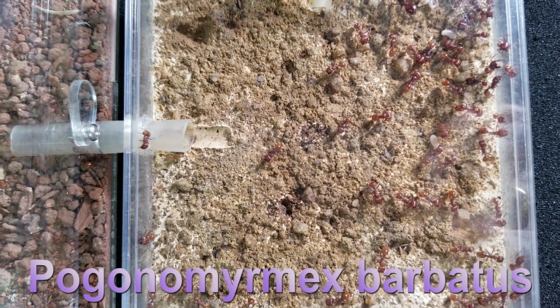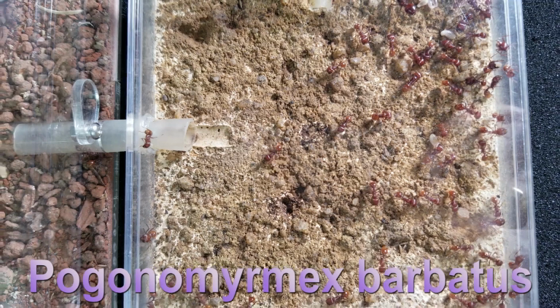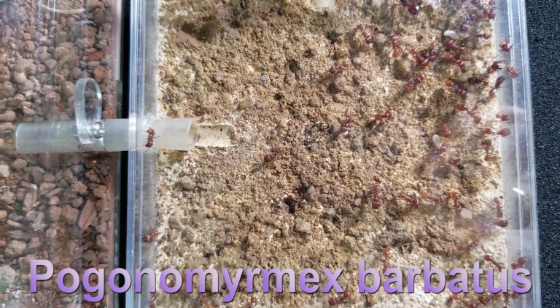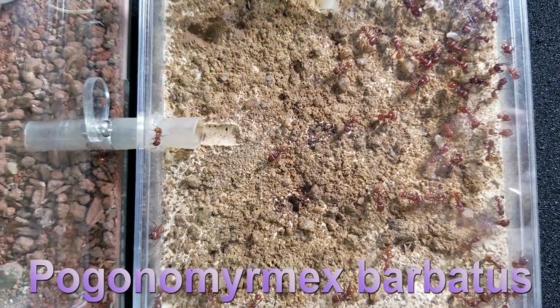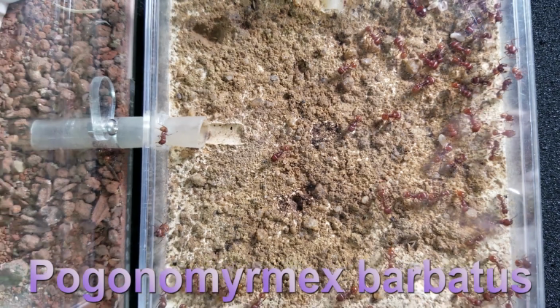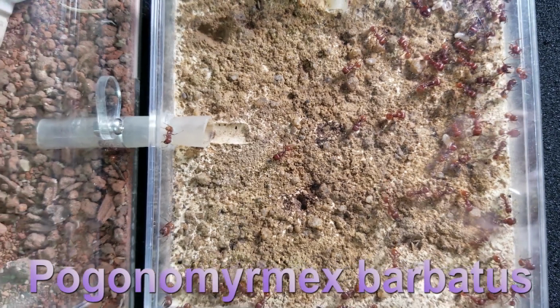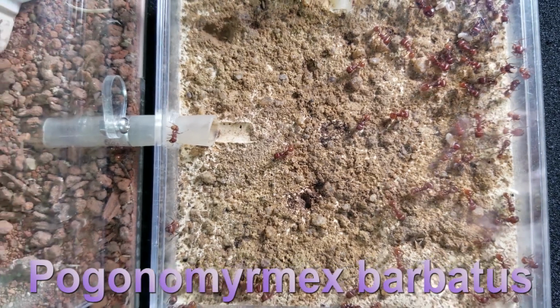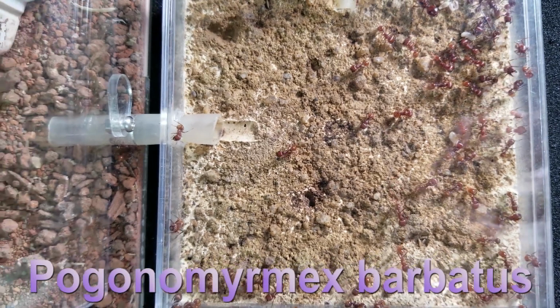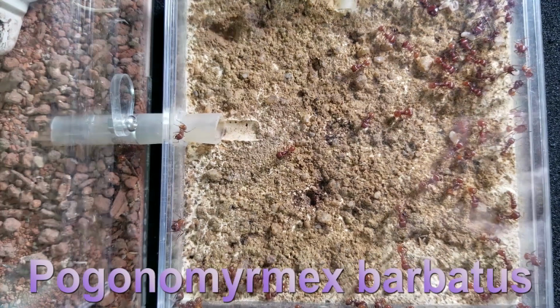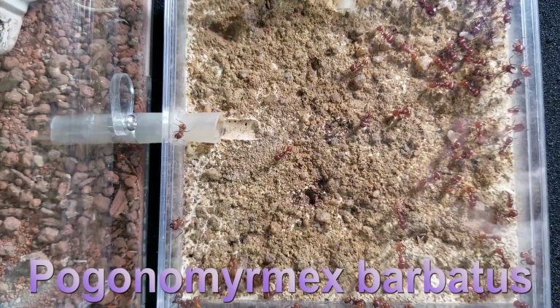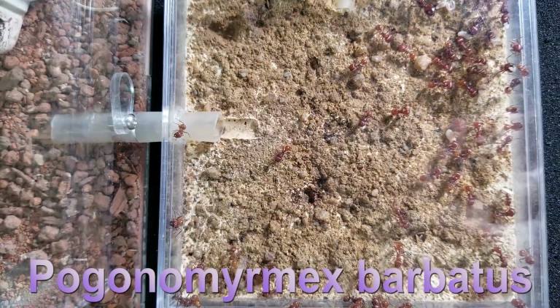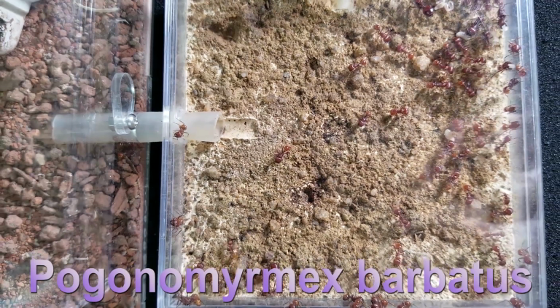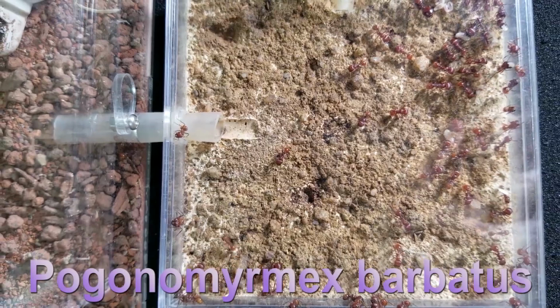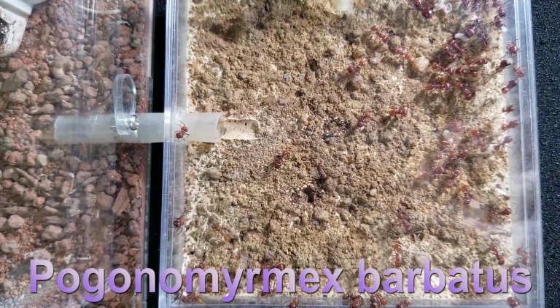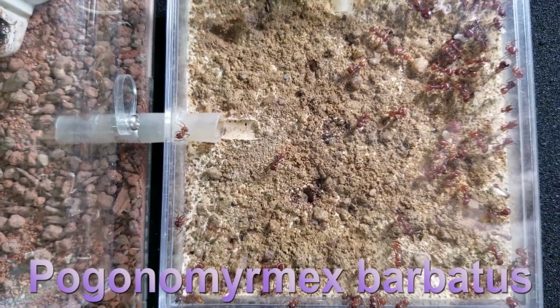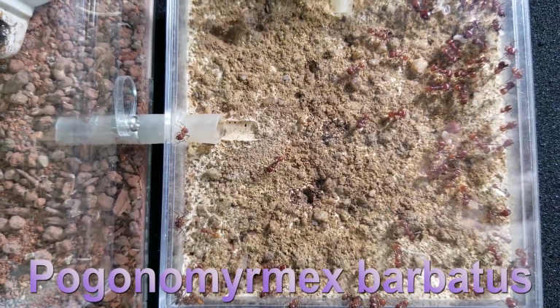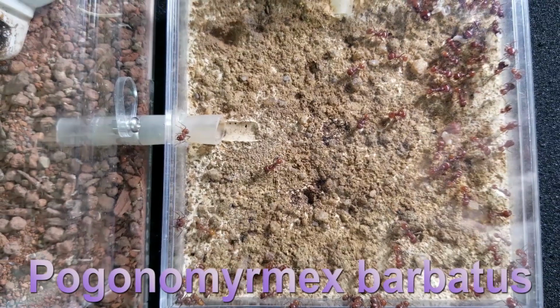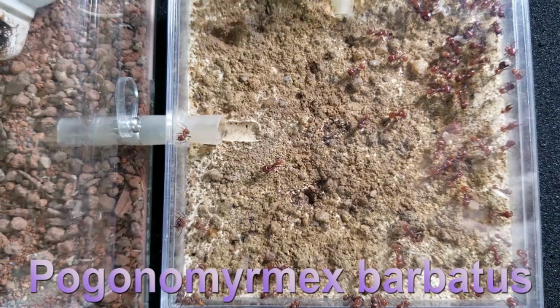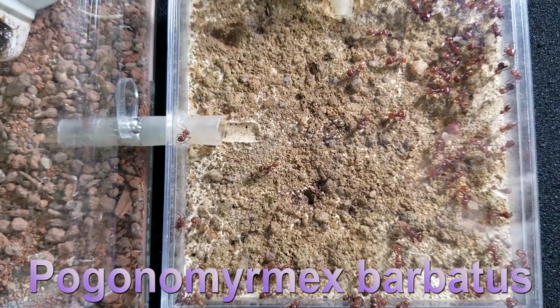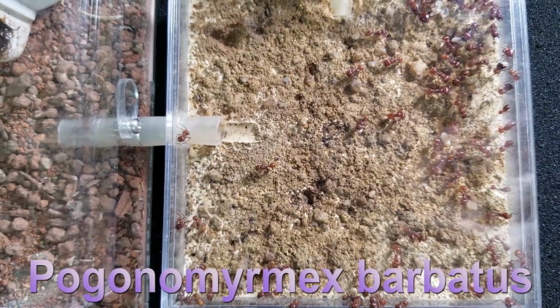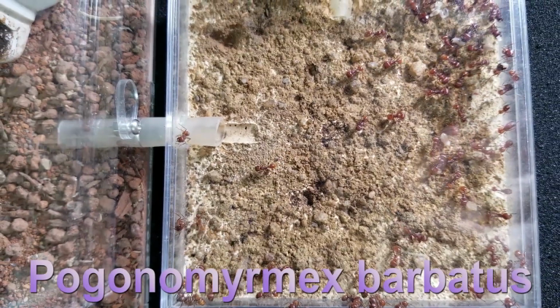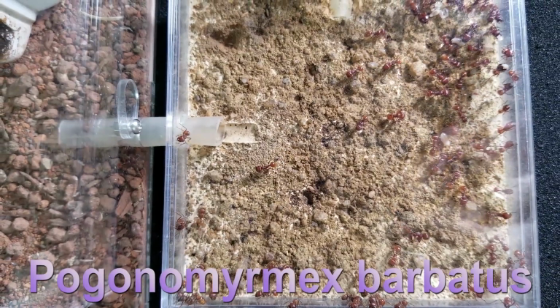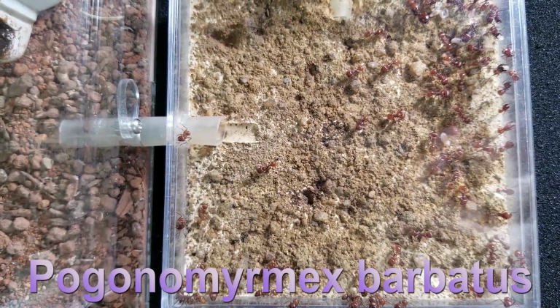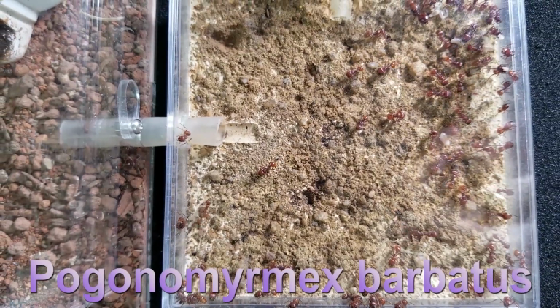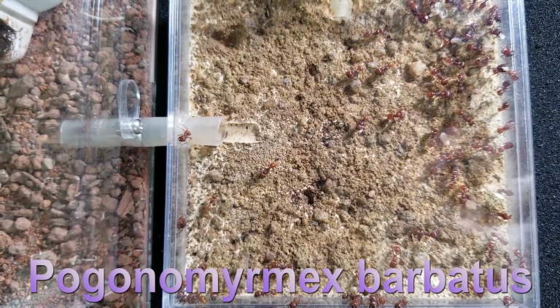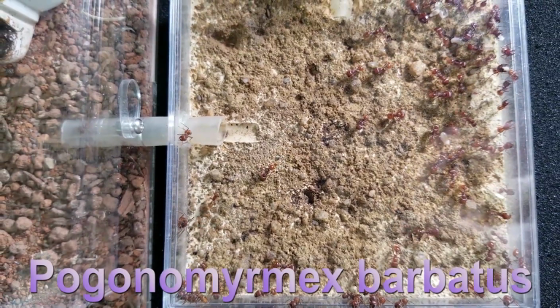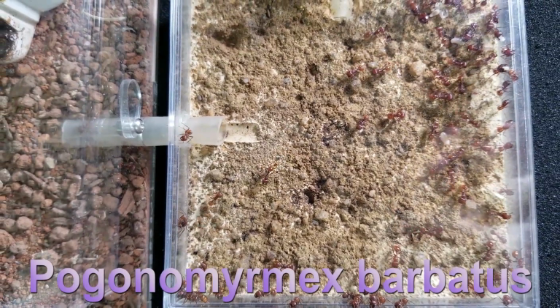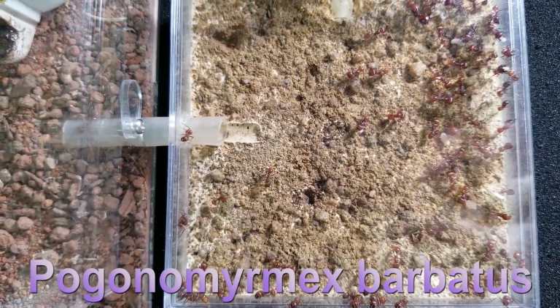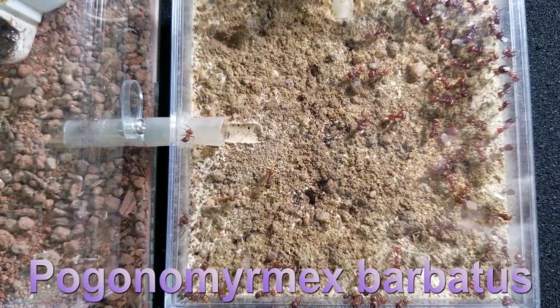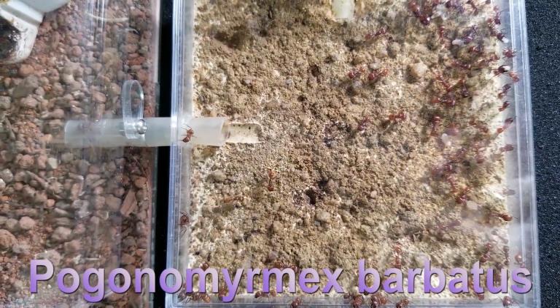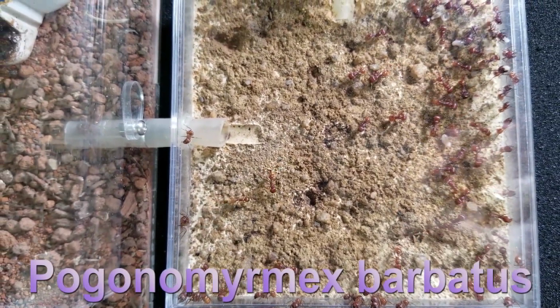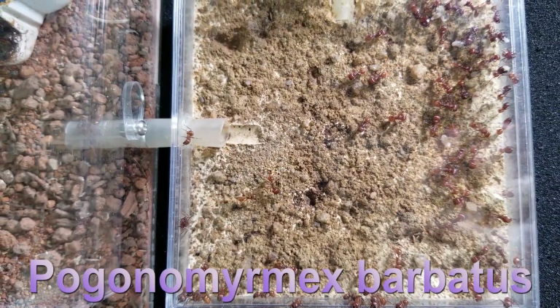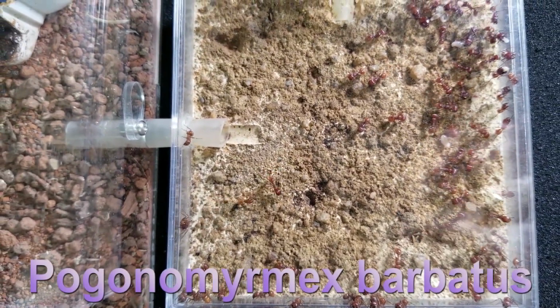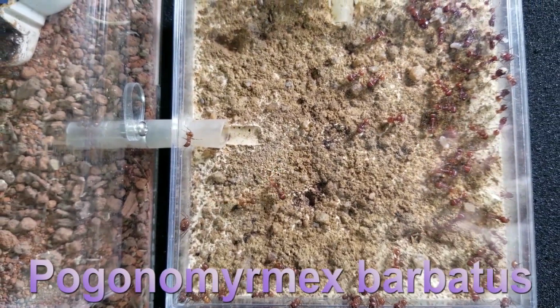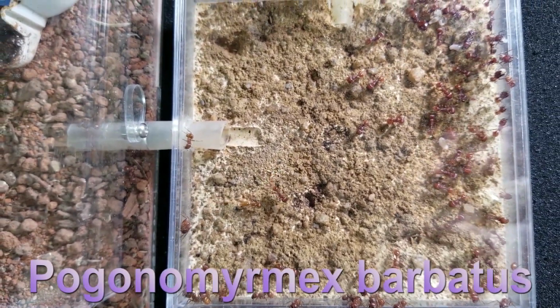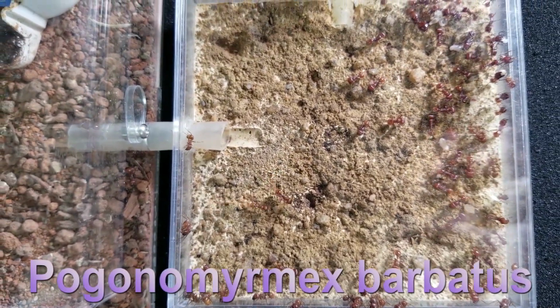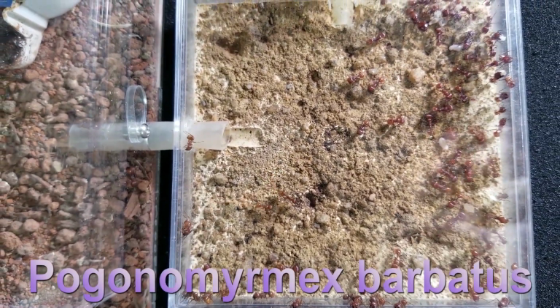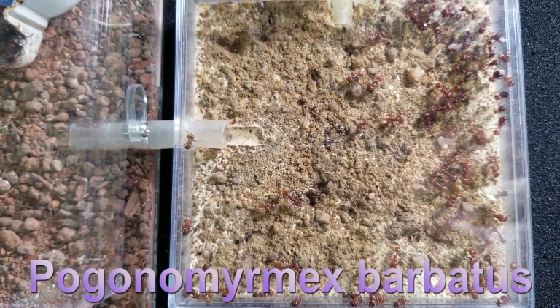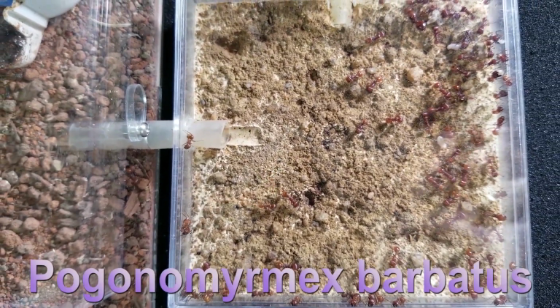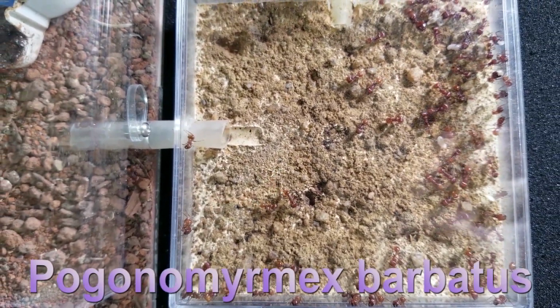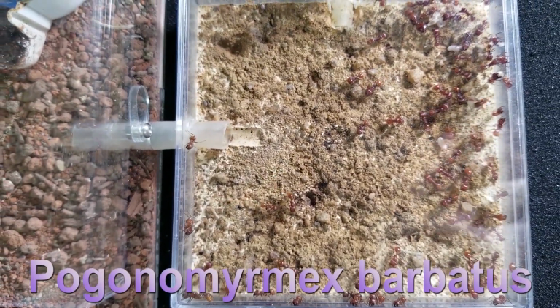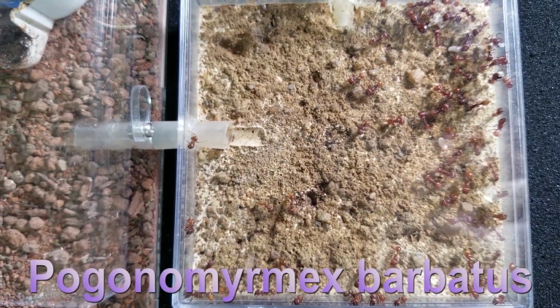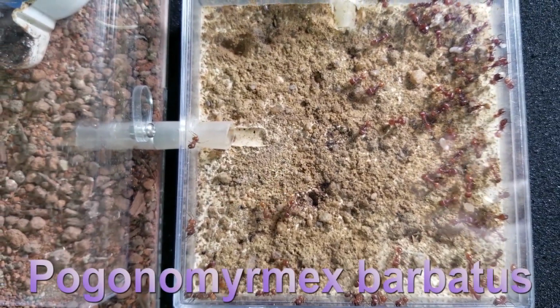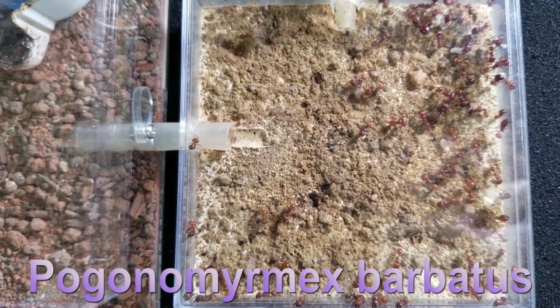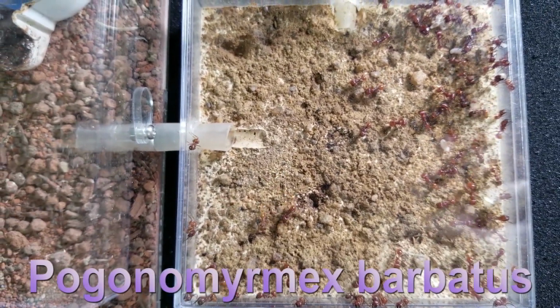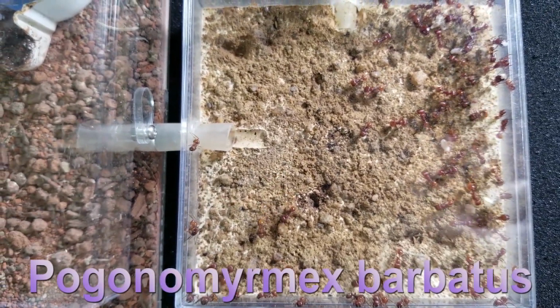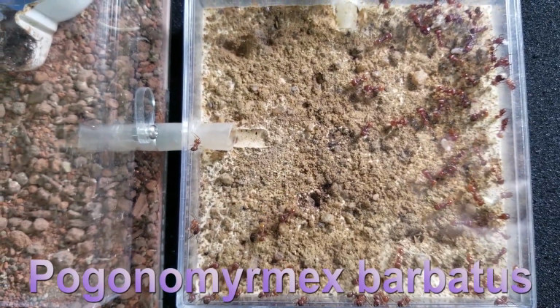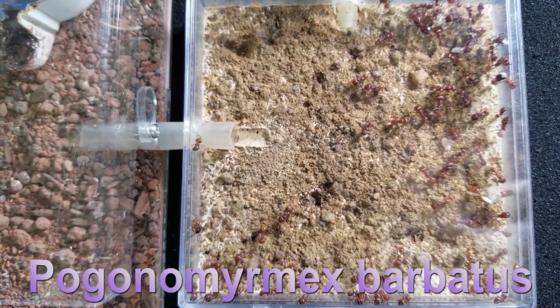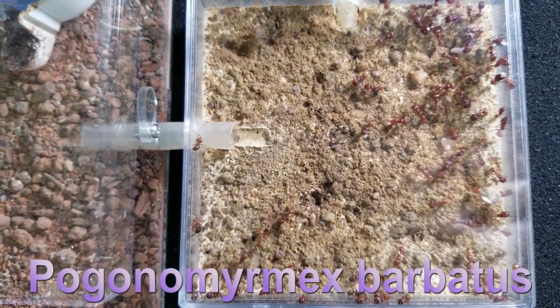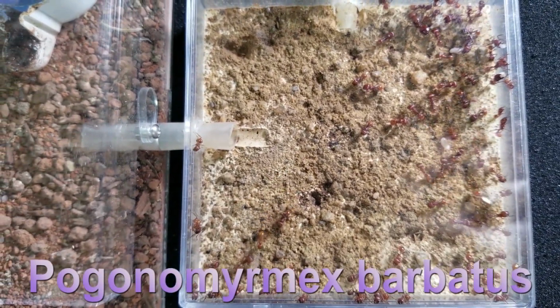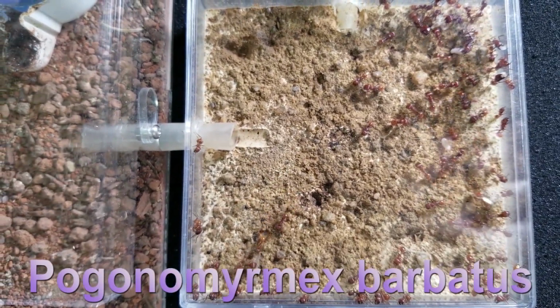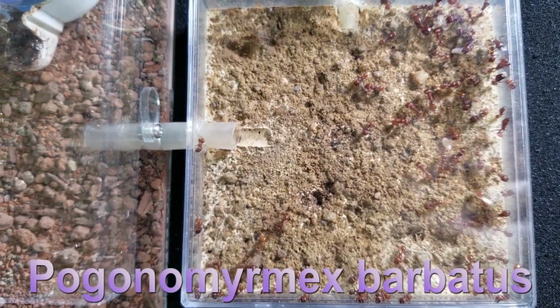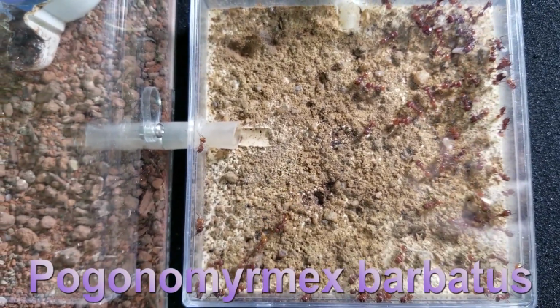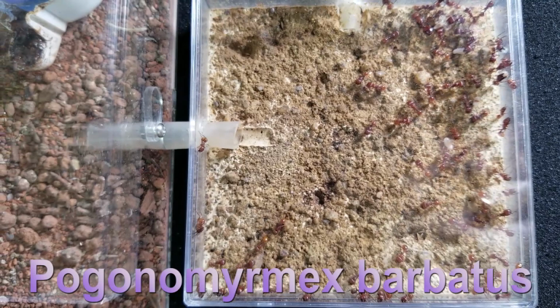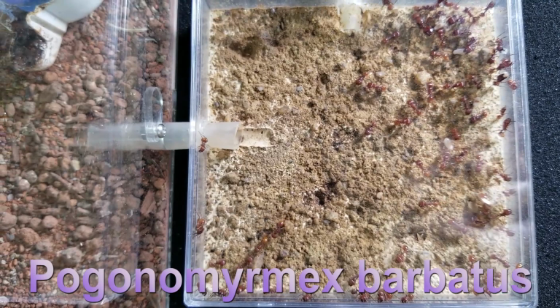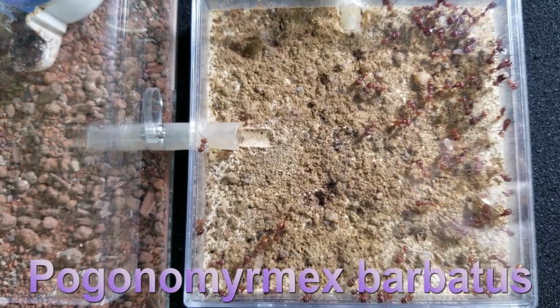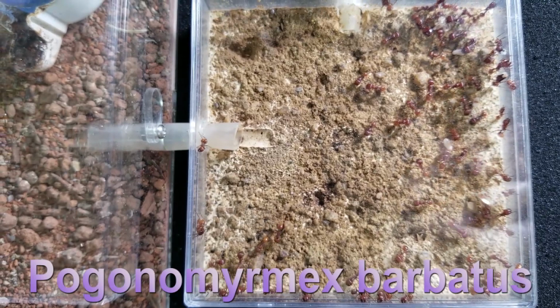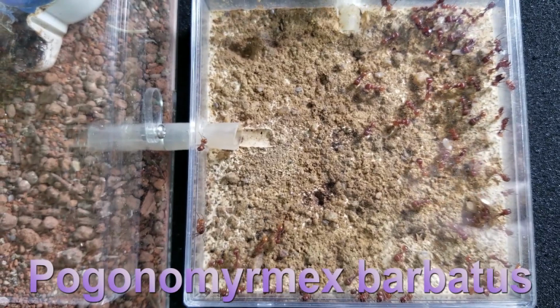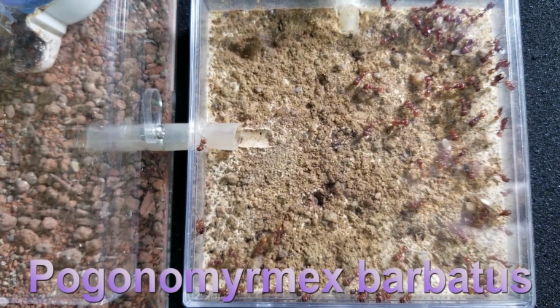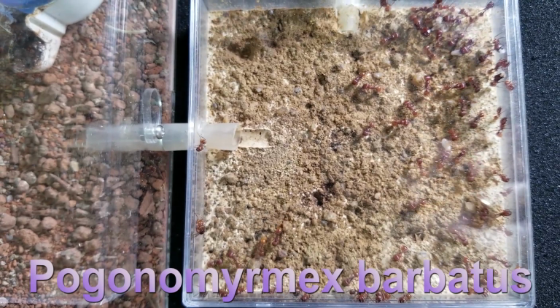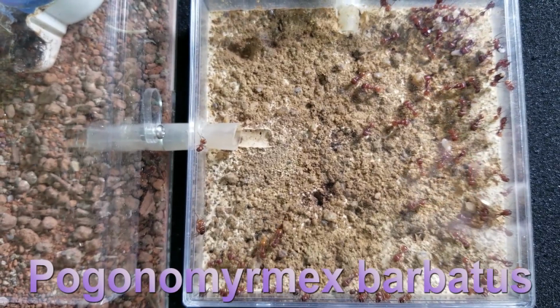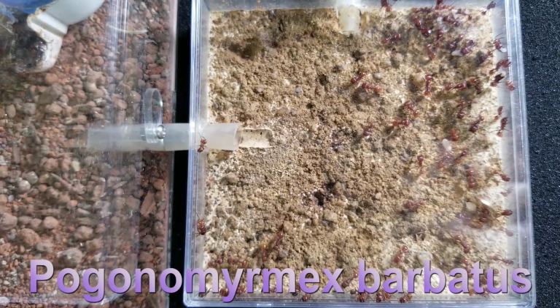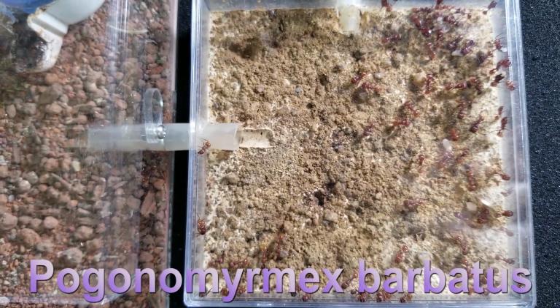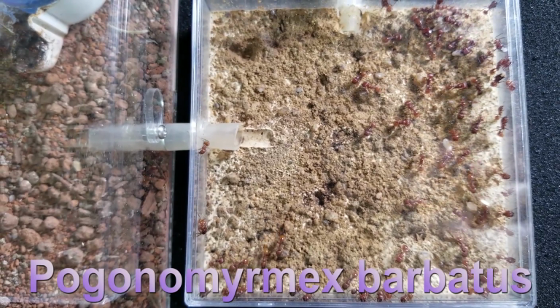This is my American harvester ant colony. They are already out of hibernation, since this winter was one of the warmest ever recorded.